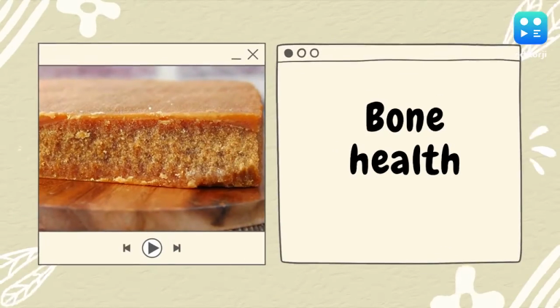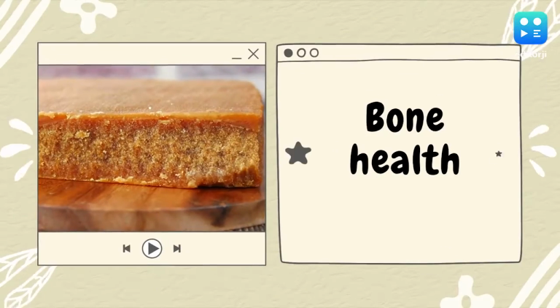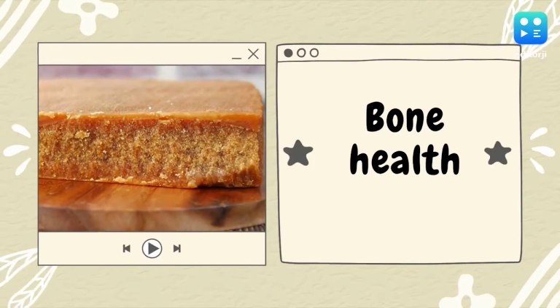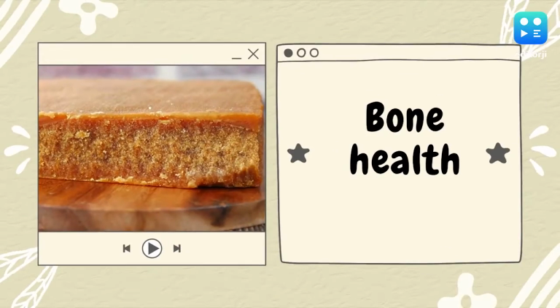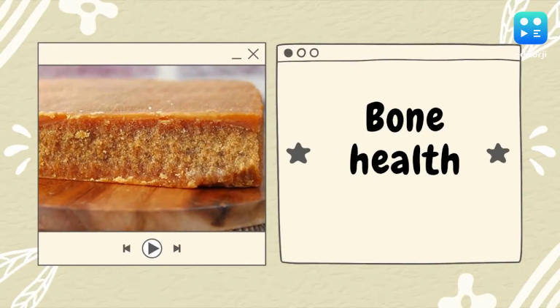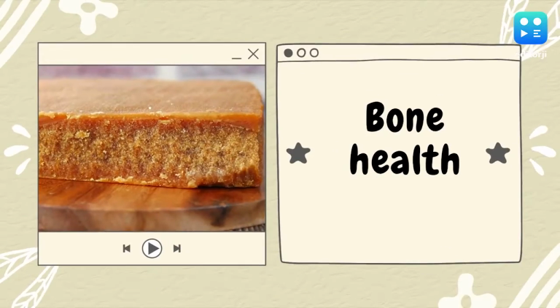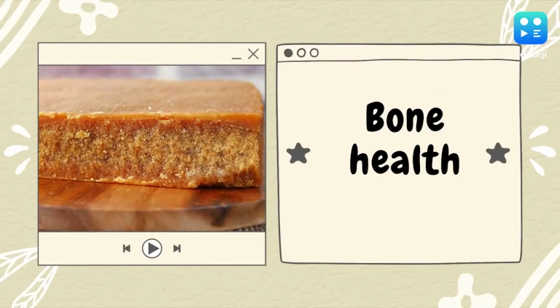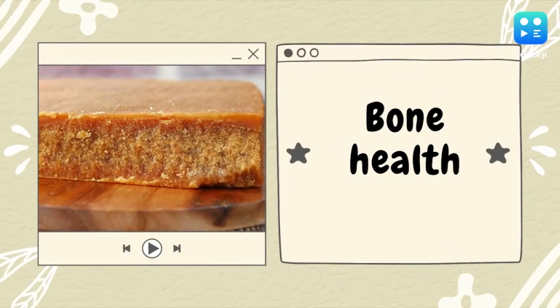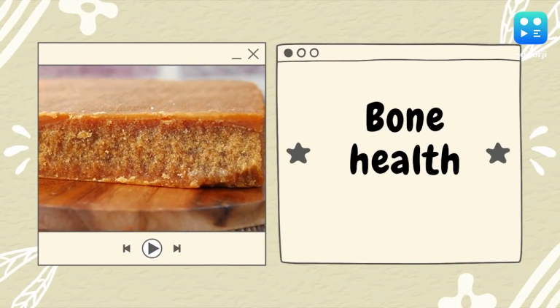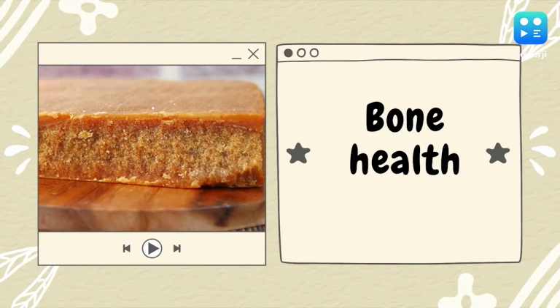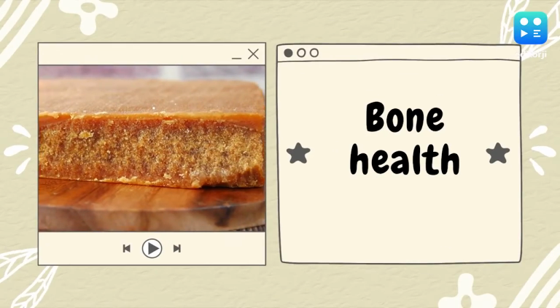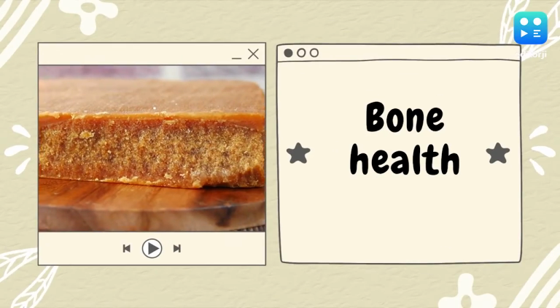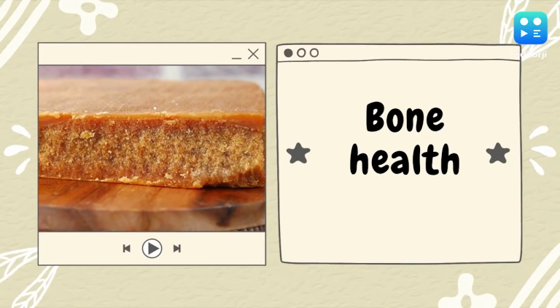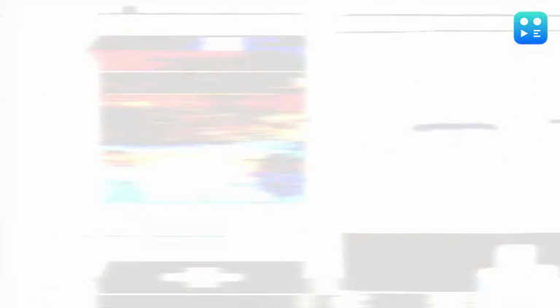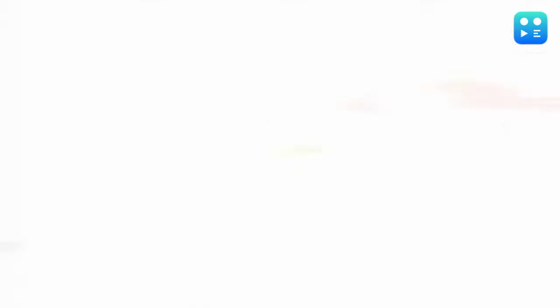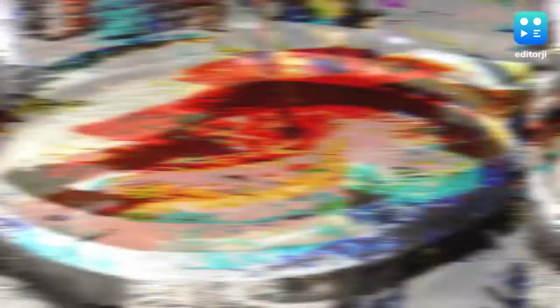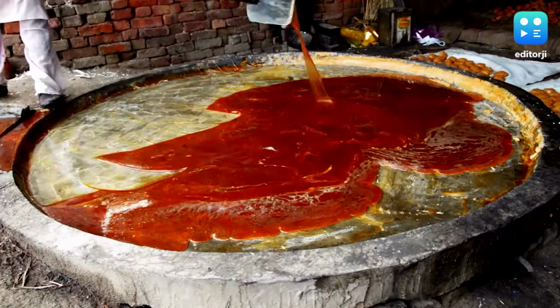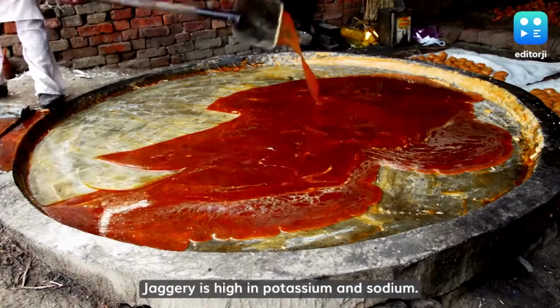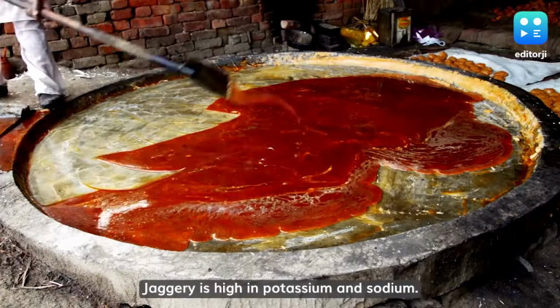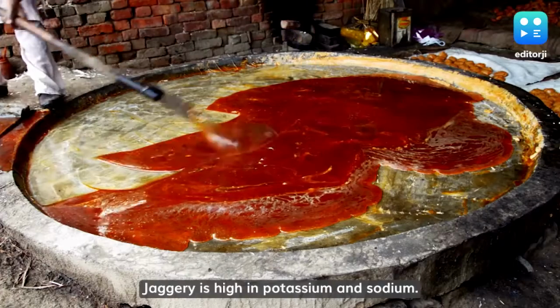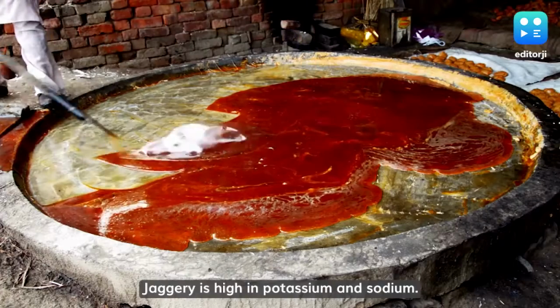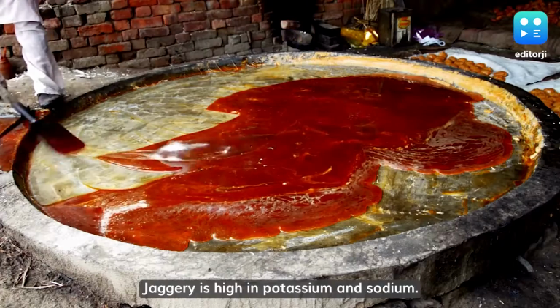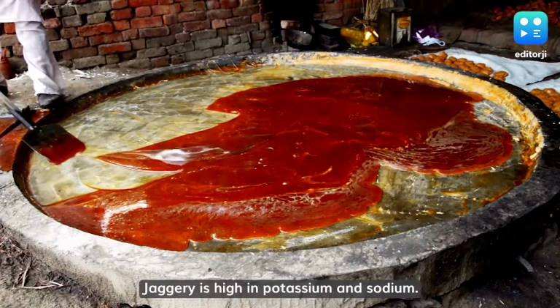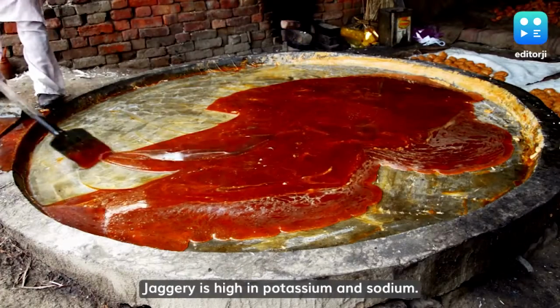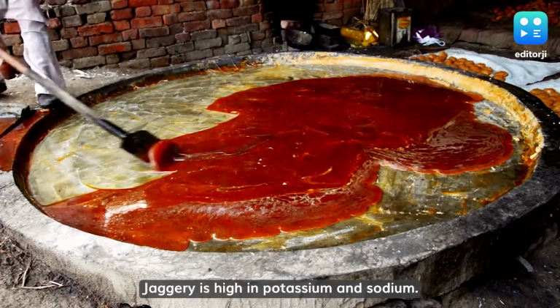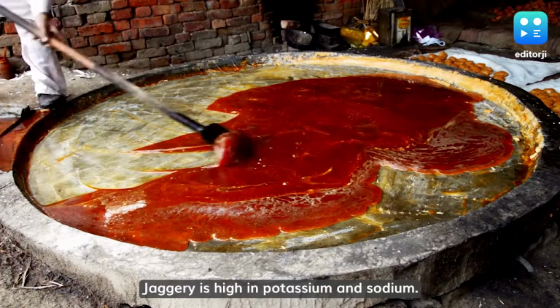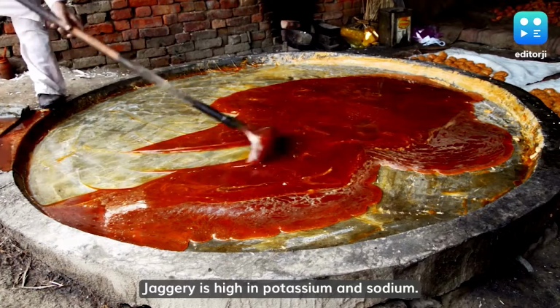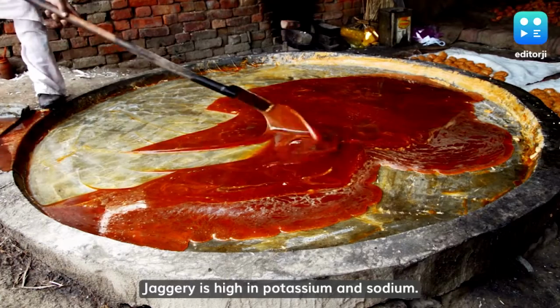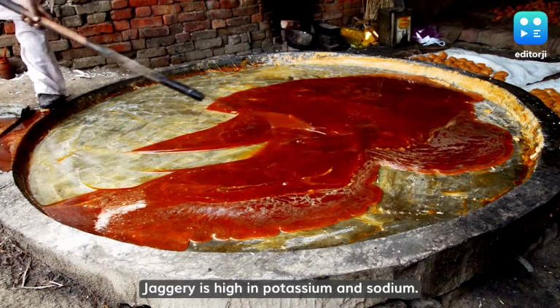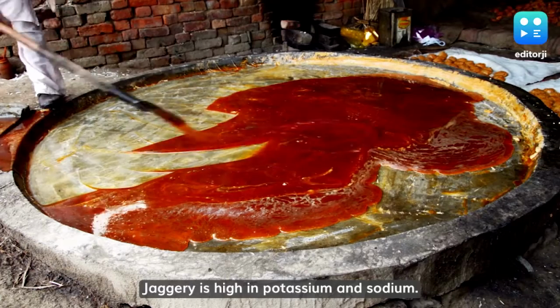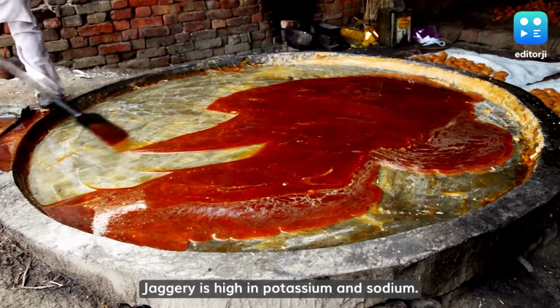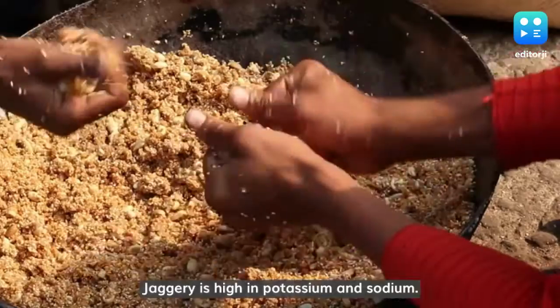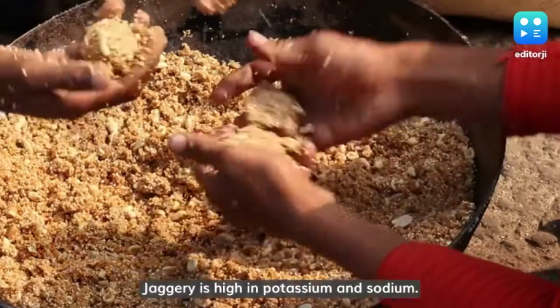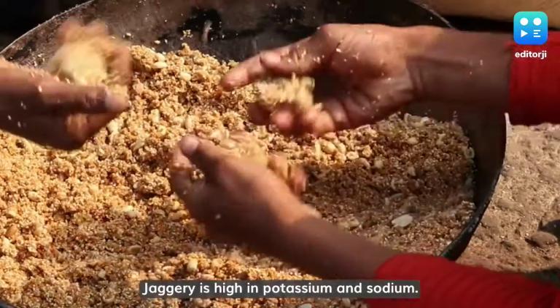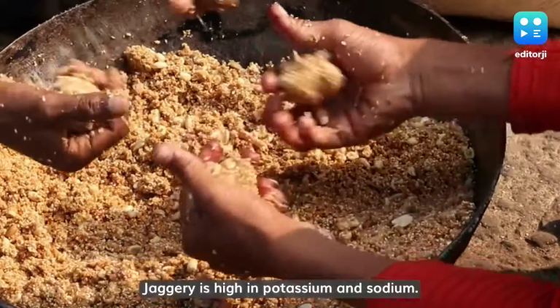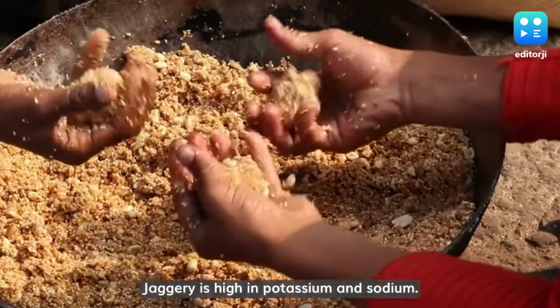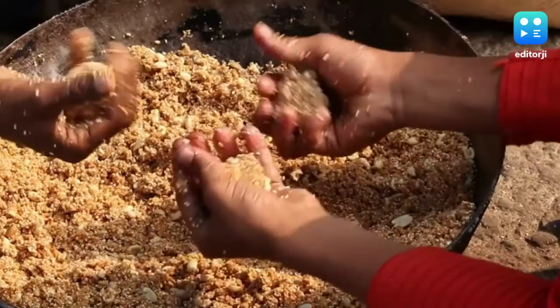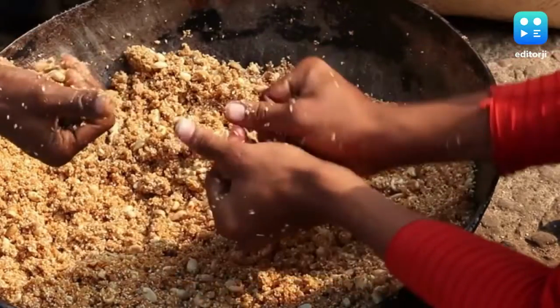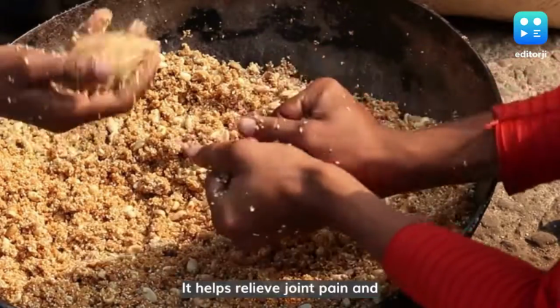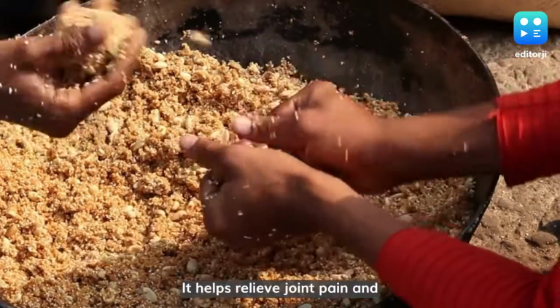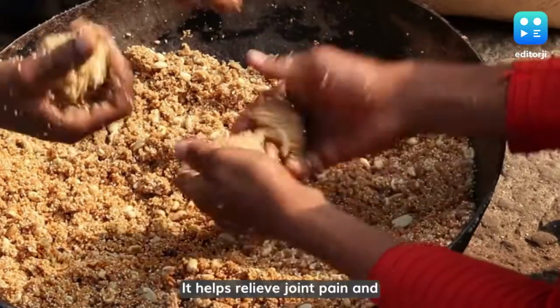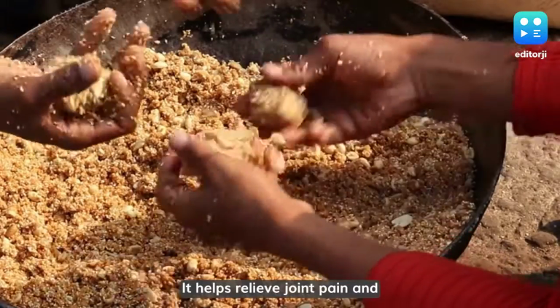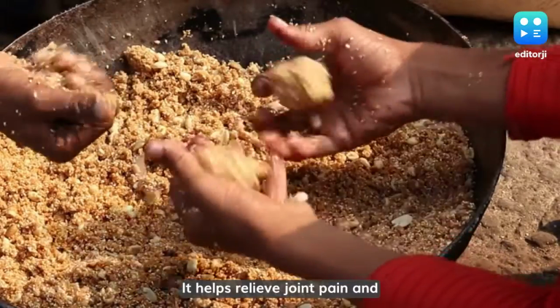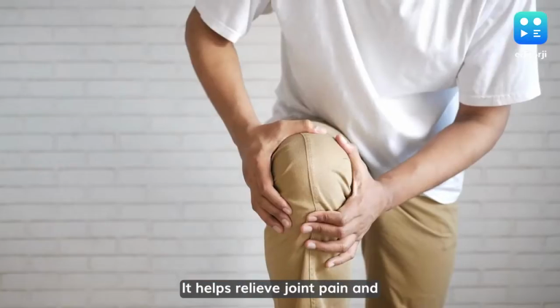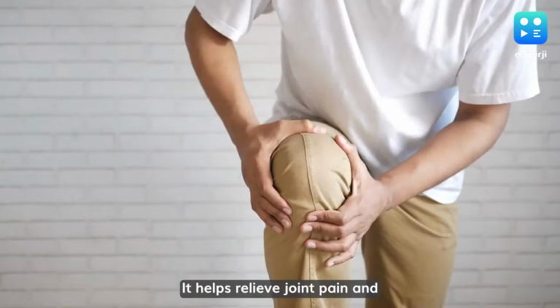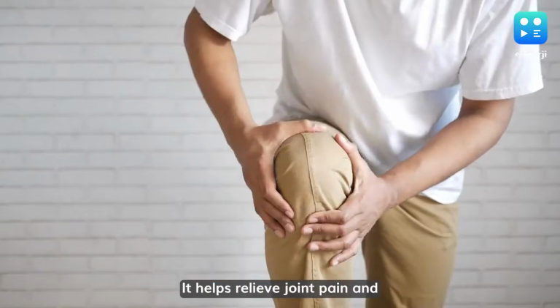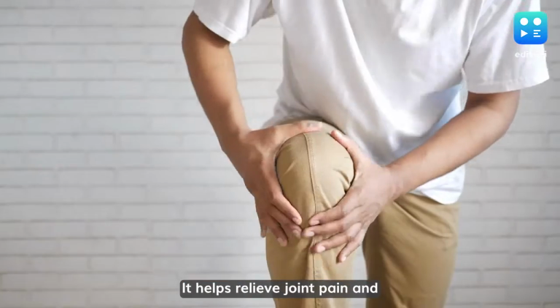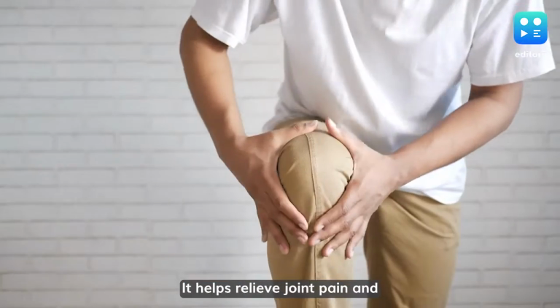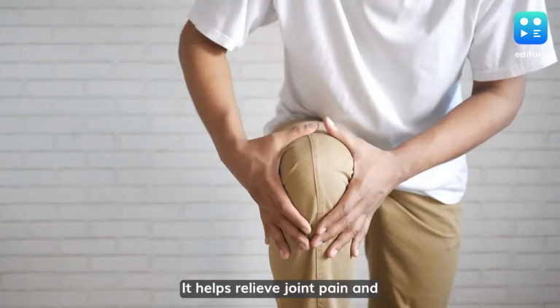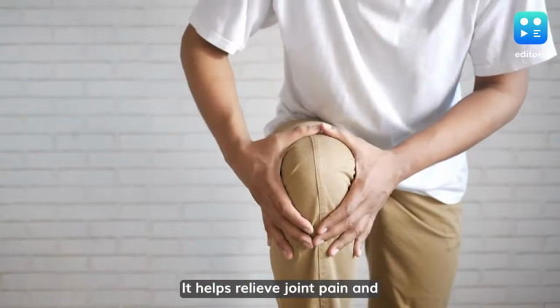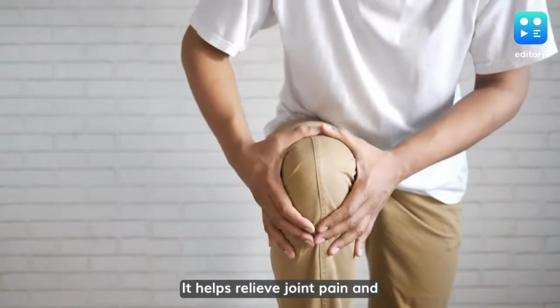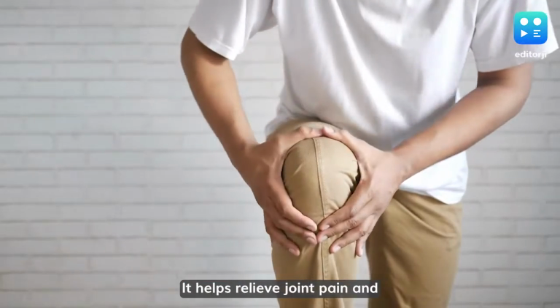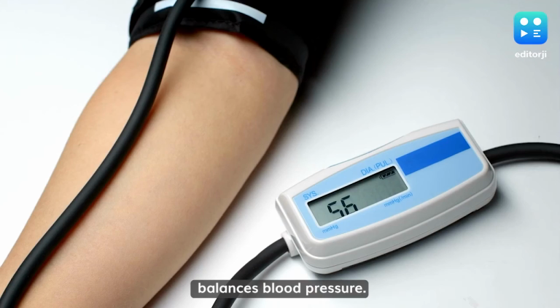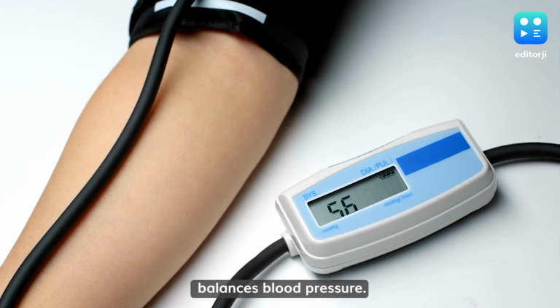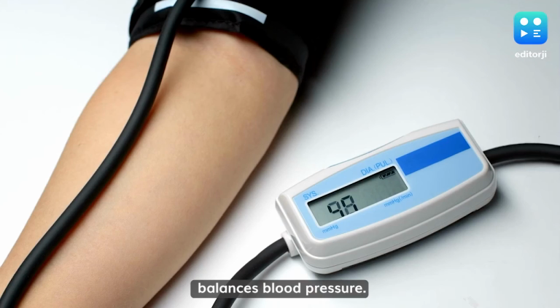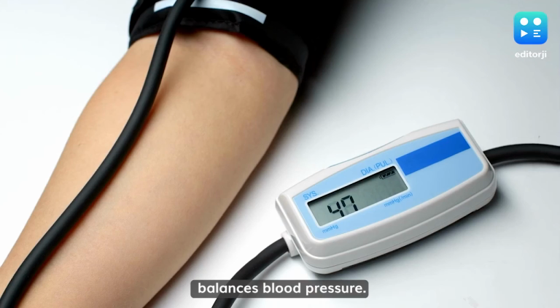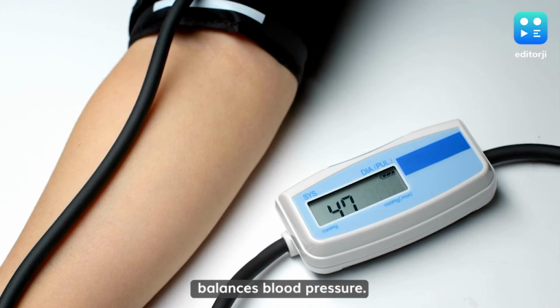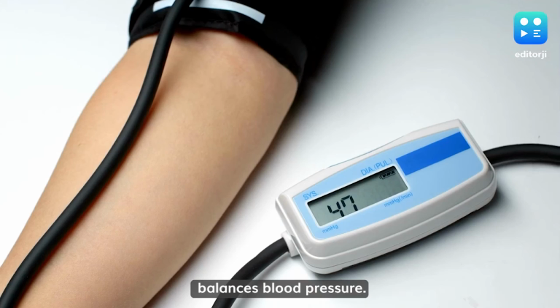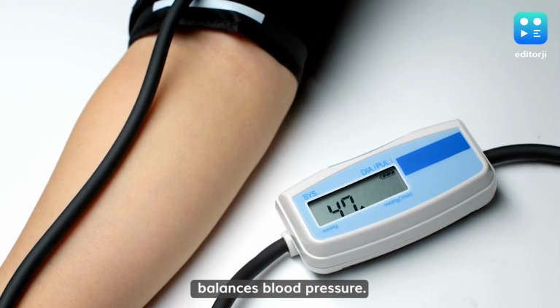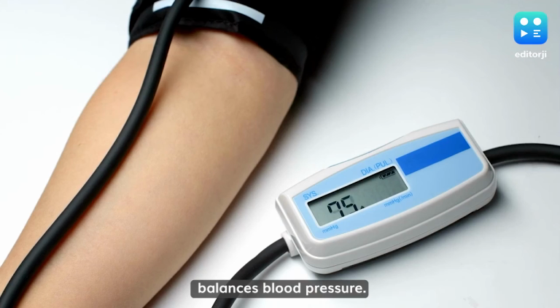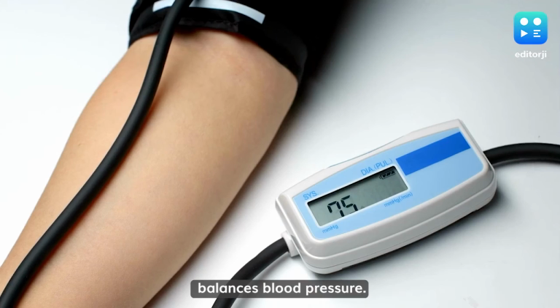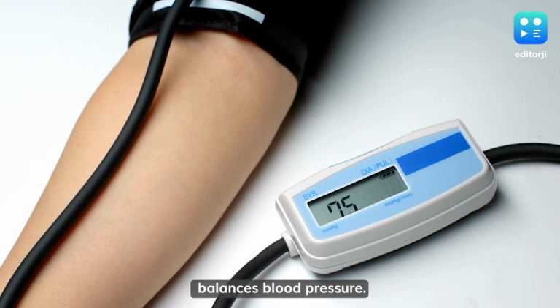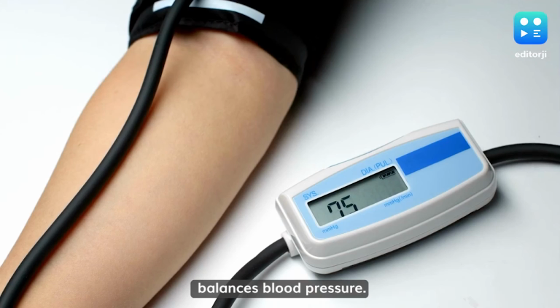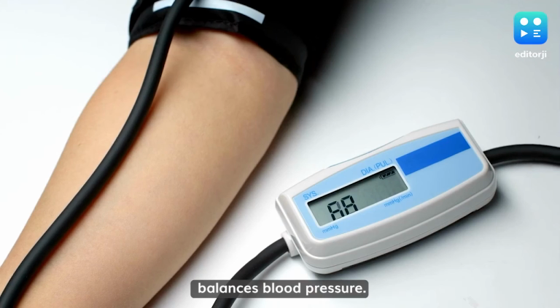Bone Health: Jaggery is high in potassium and sodium. It helps relieve joint pain and balances blood pressure.